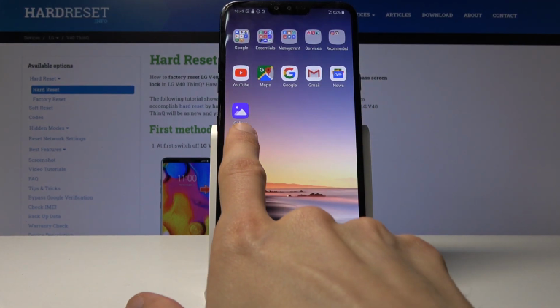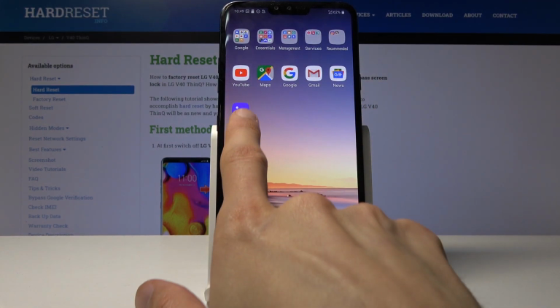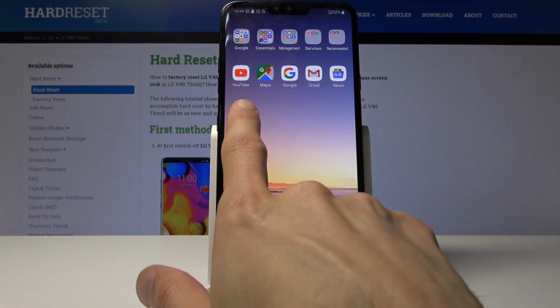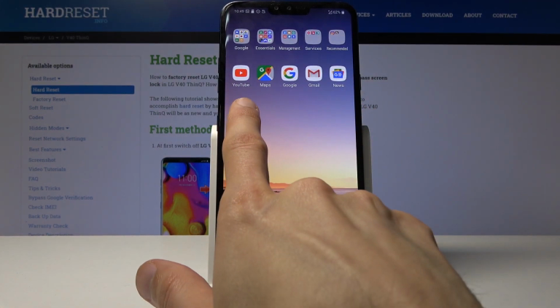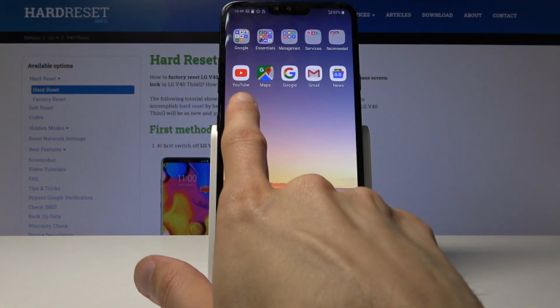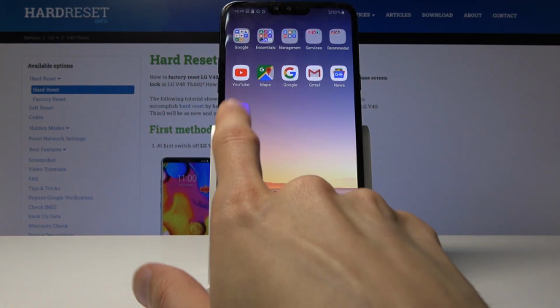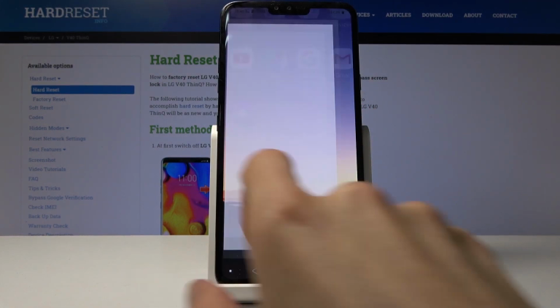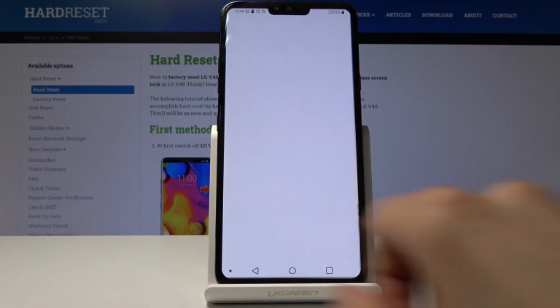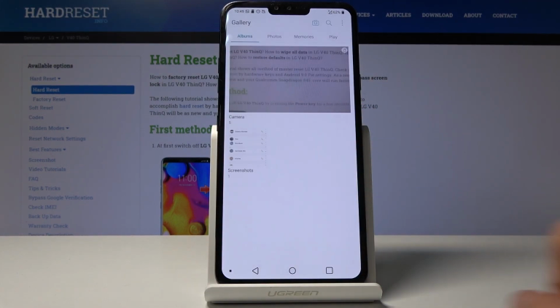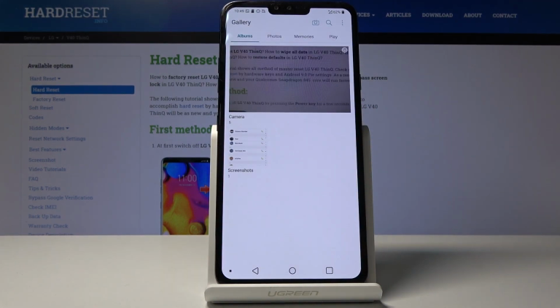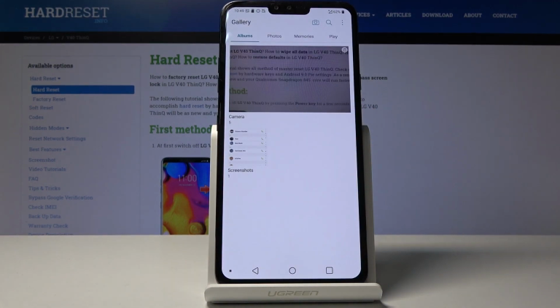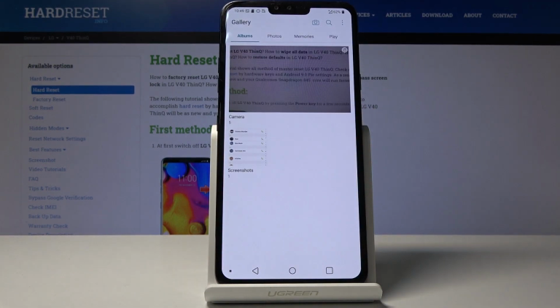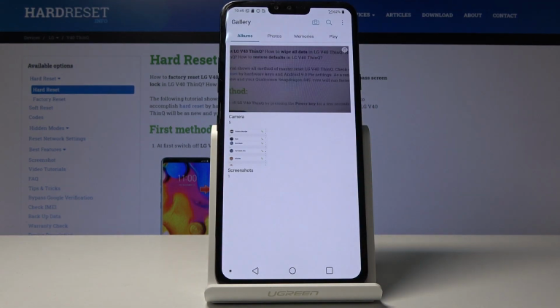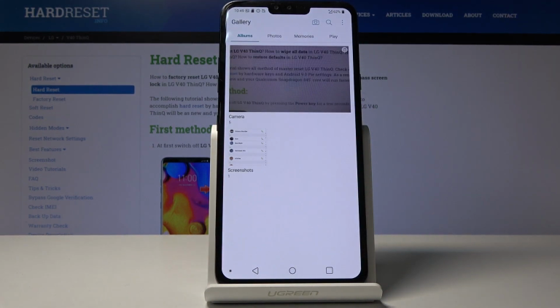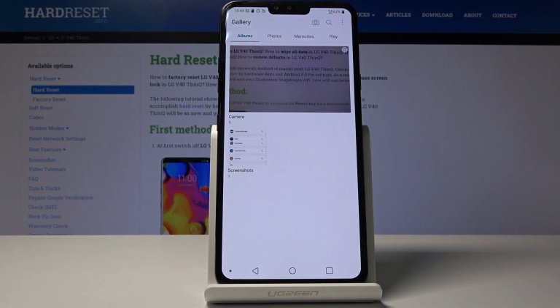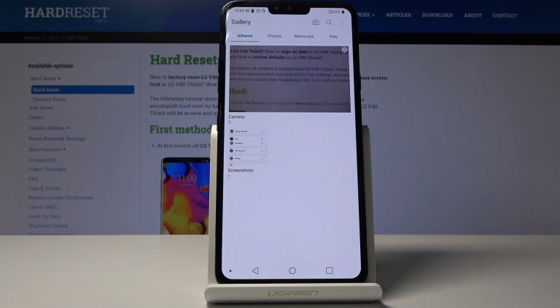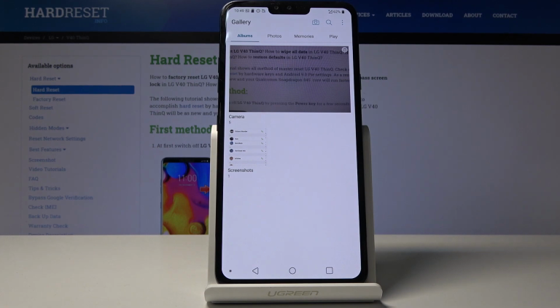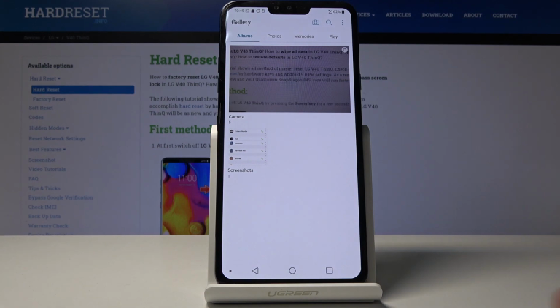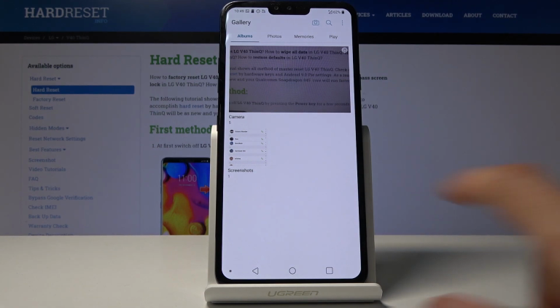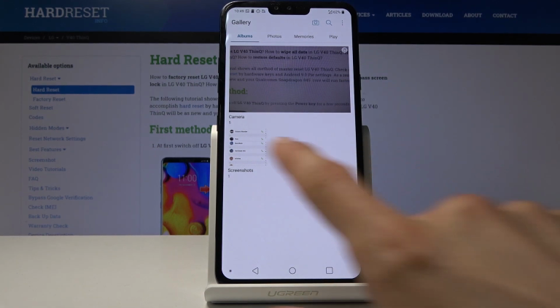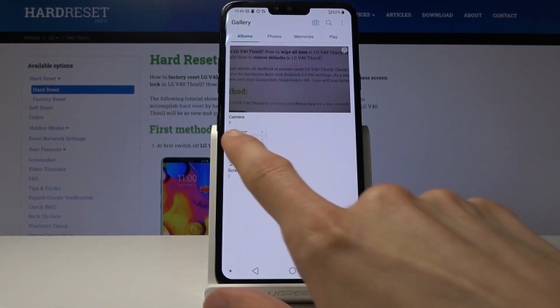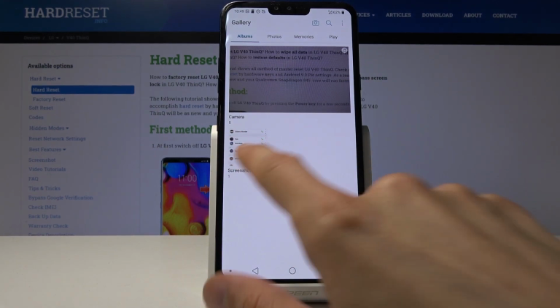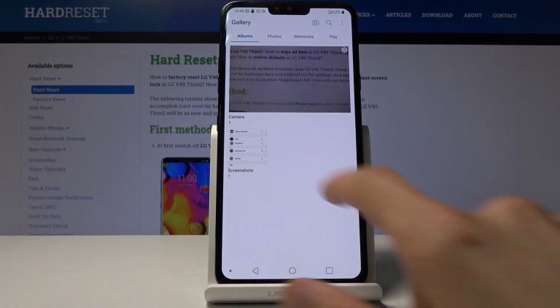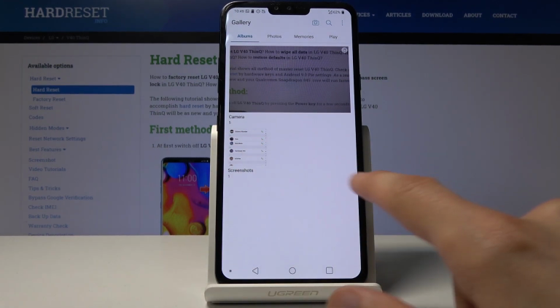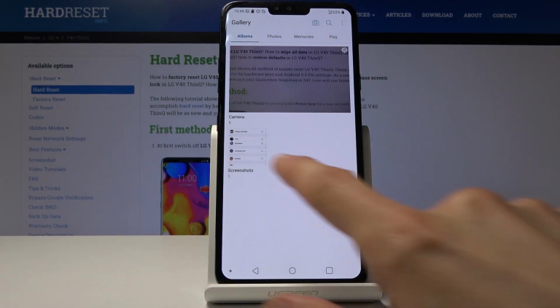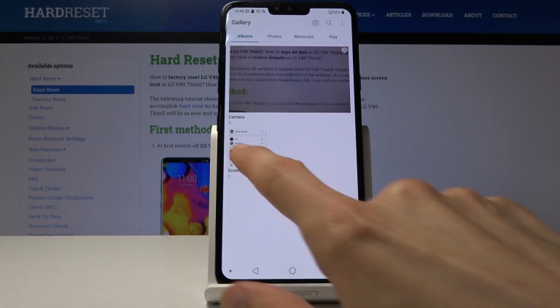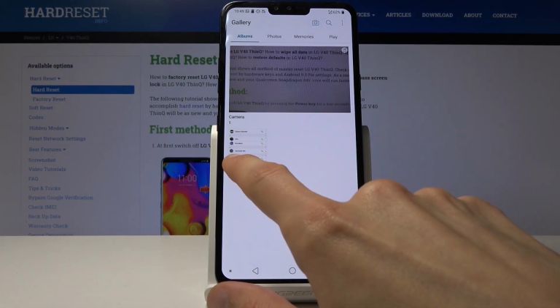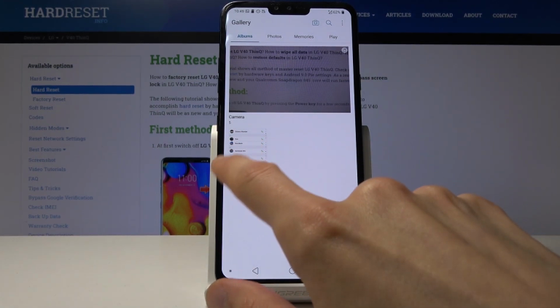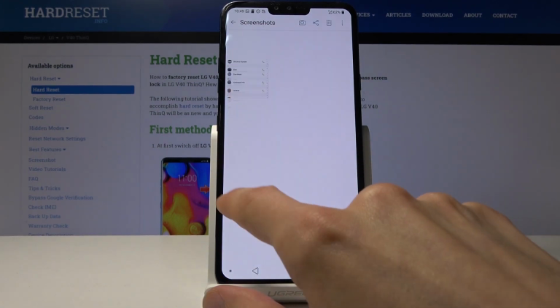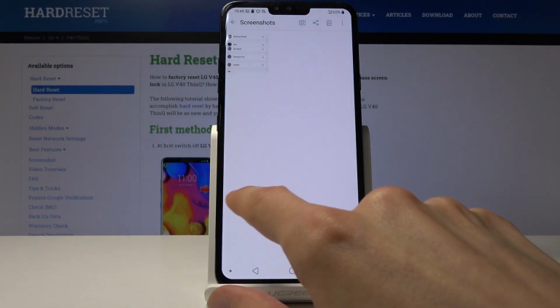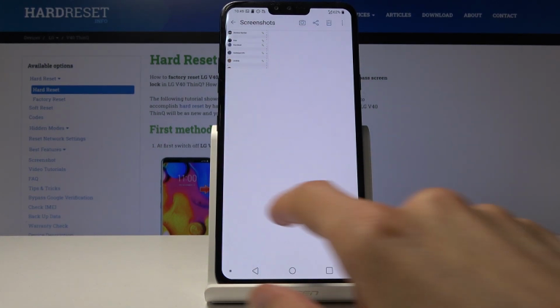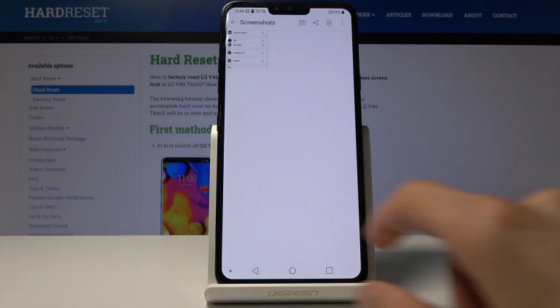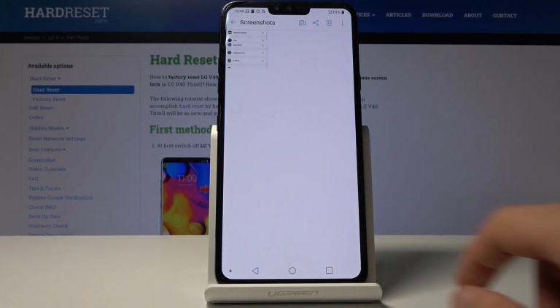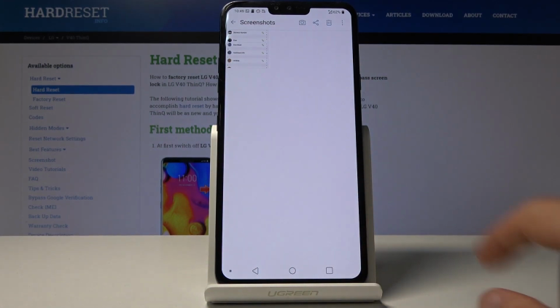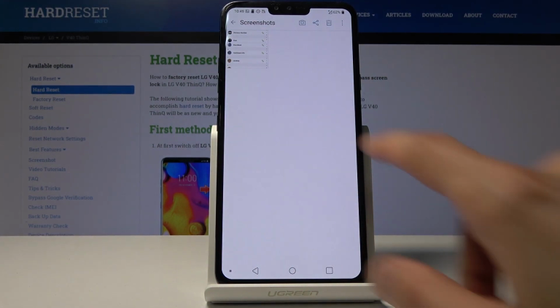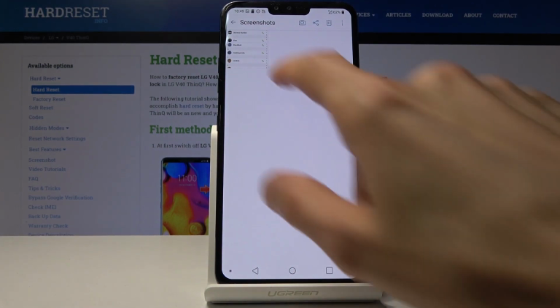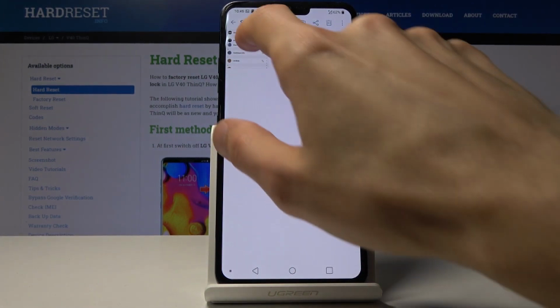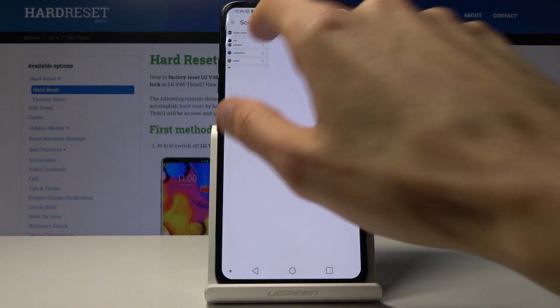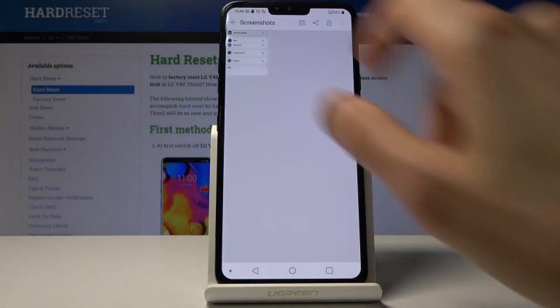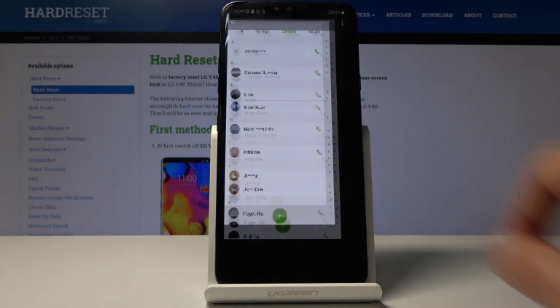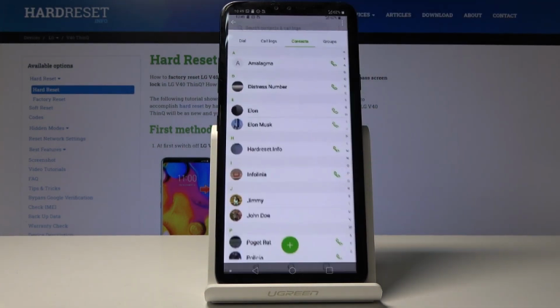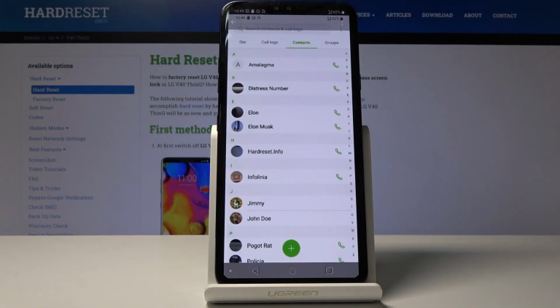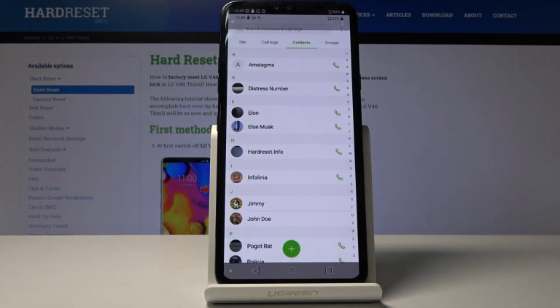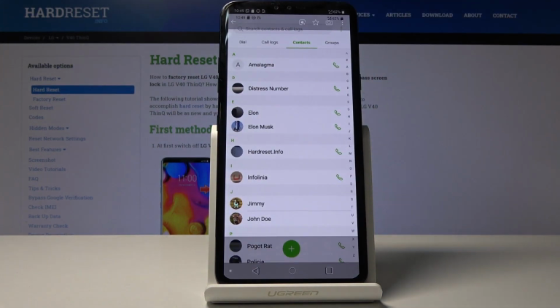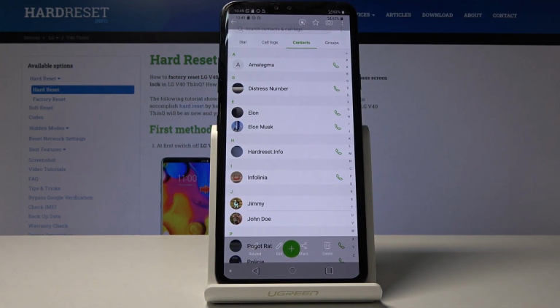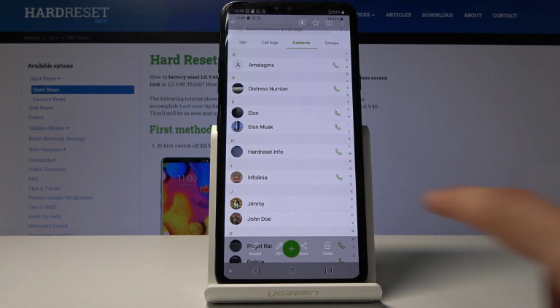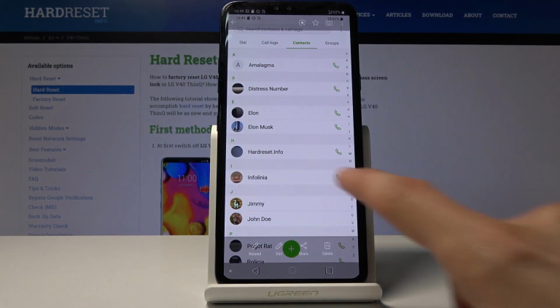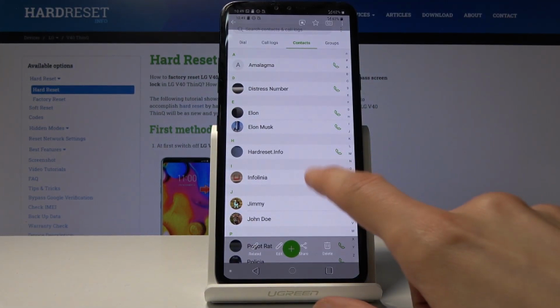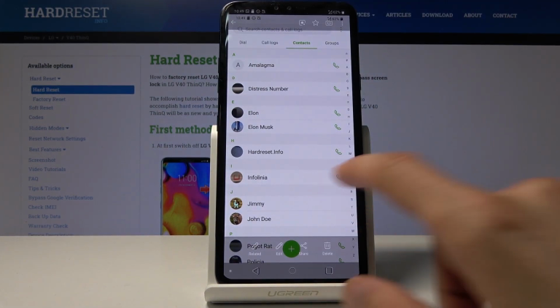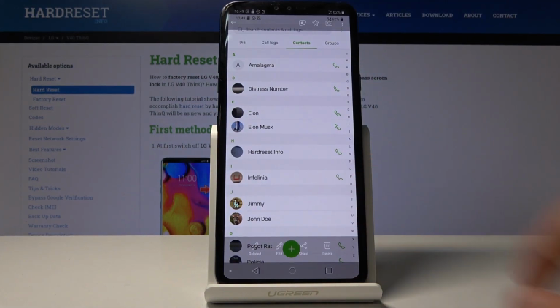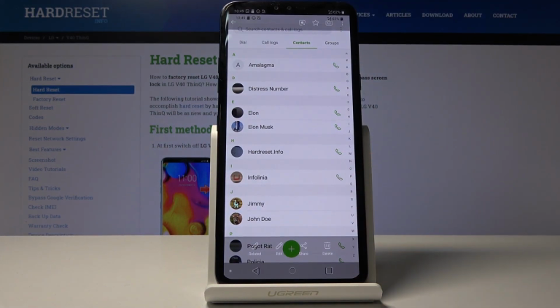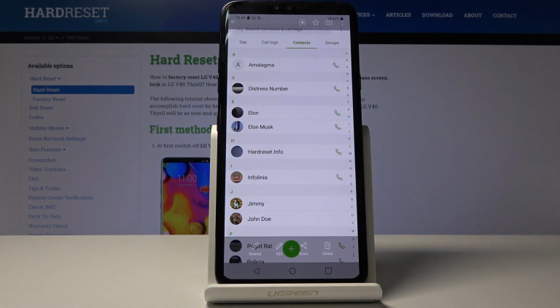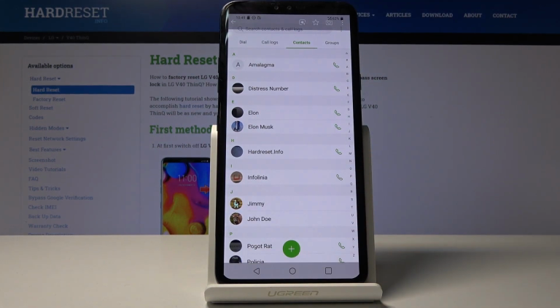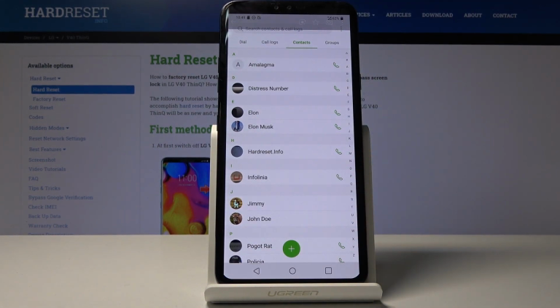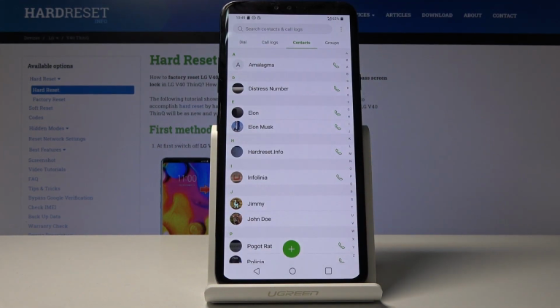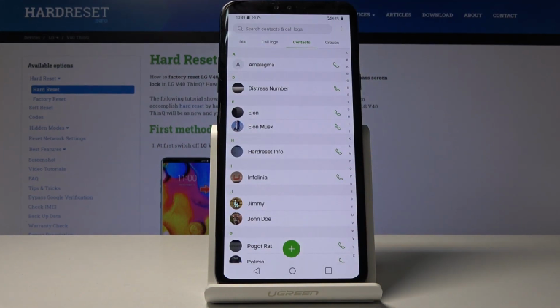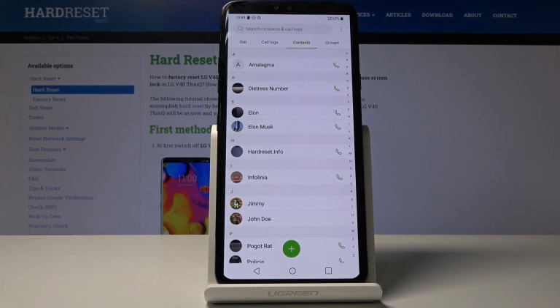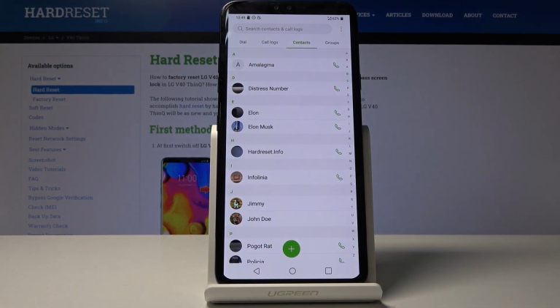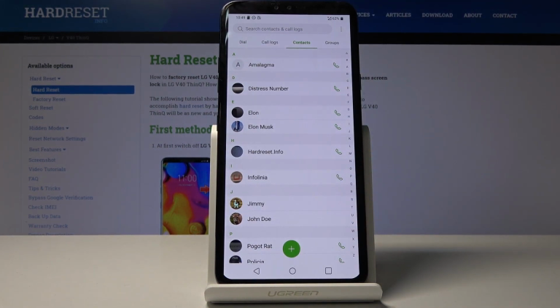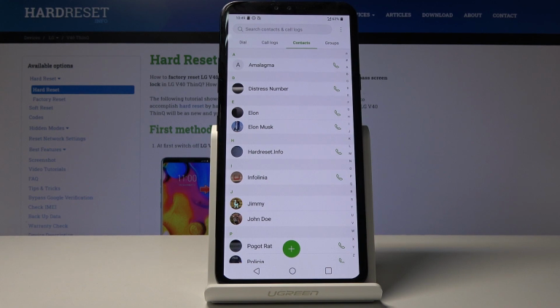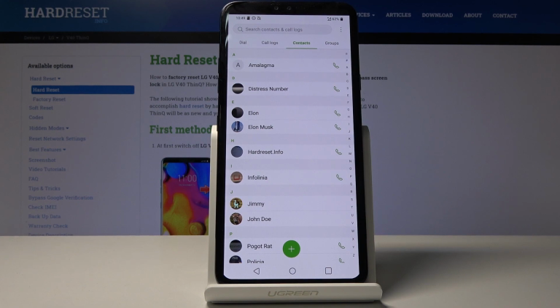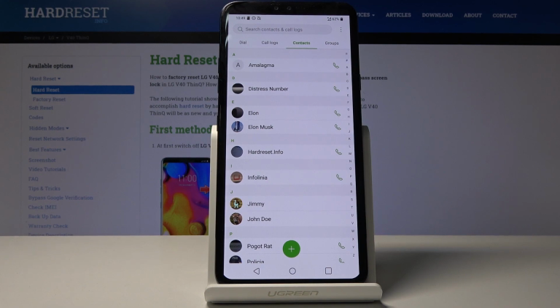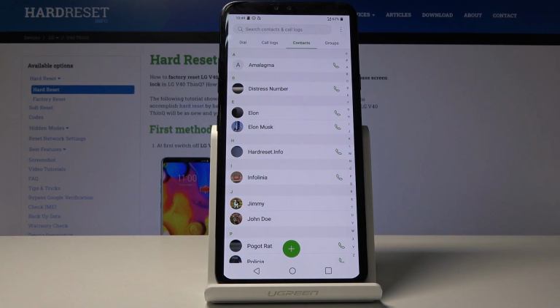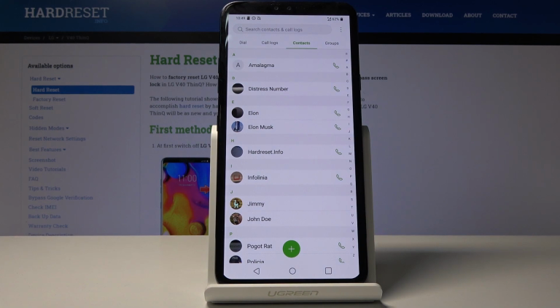So right here — tap on that and there it is. That's the screenshot, and you can see this is what I have captured.